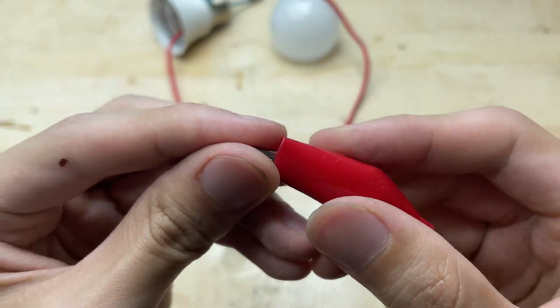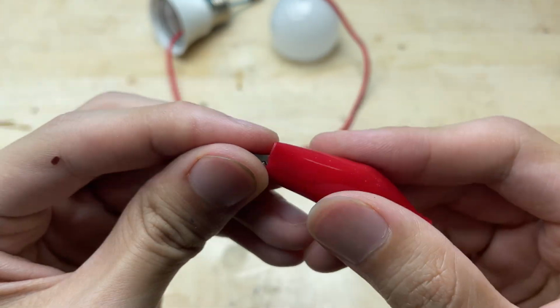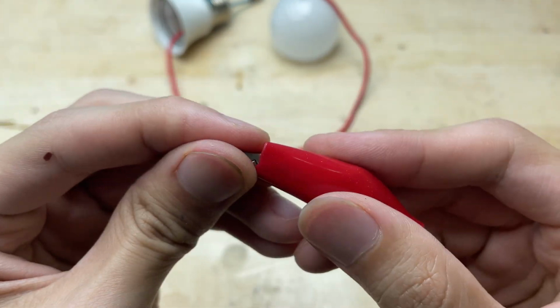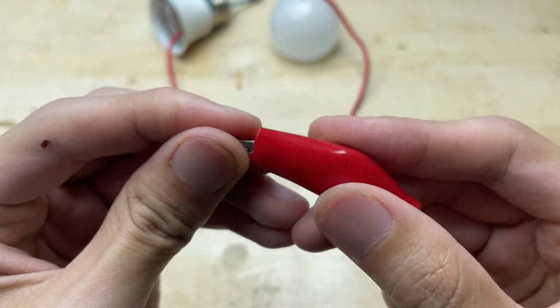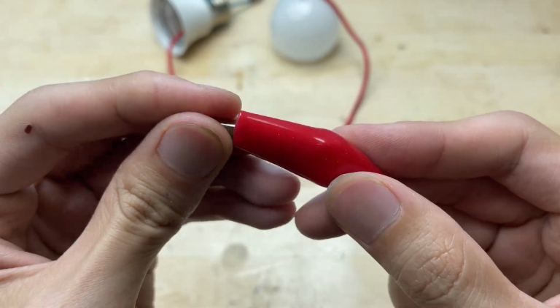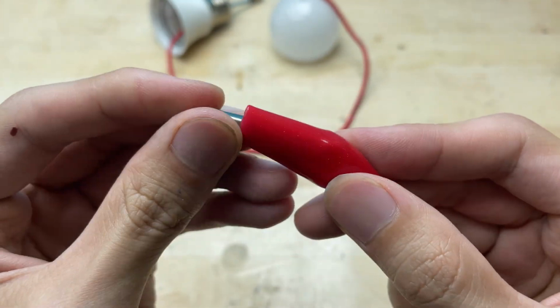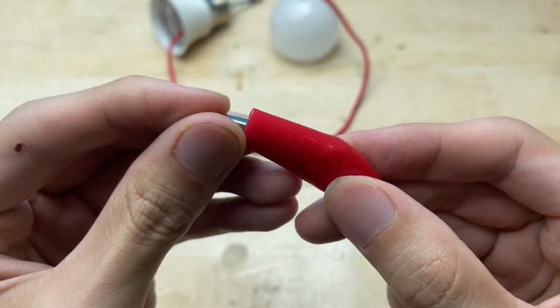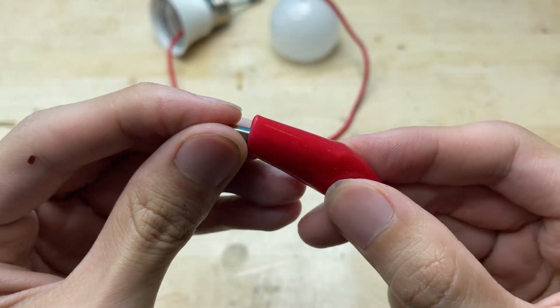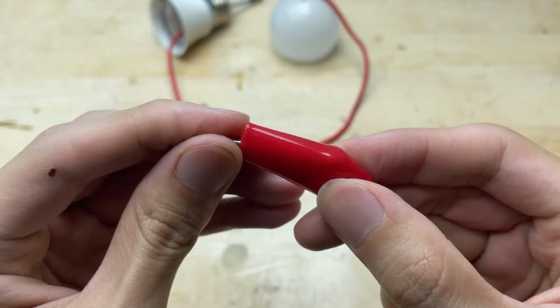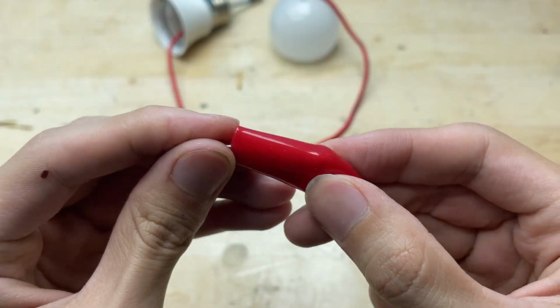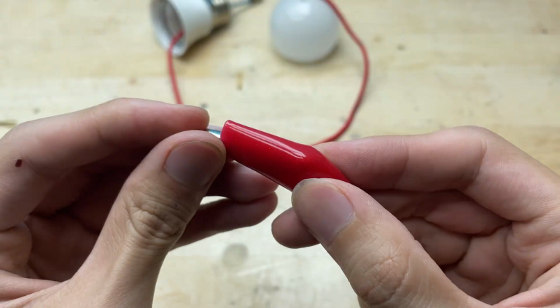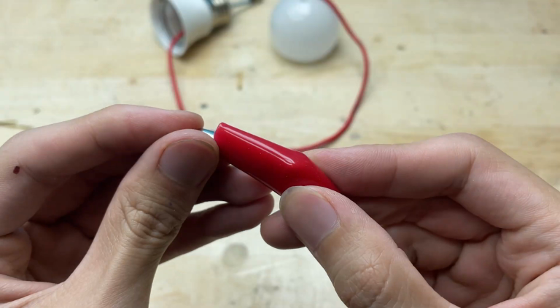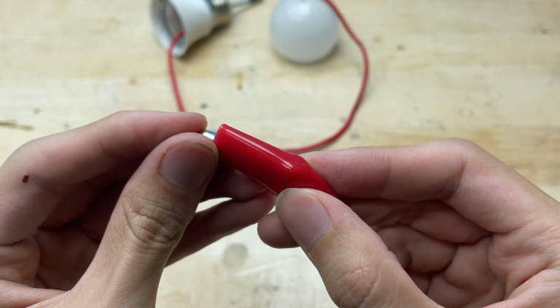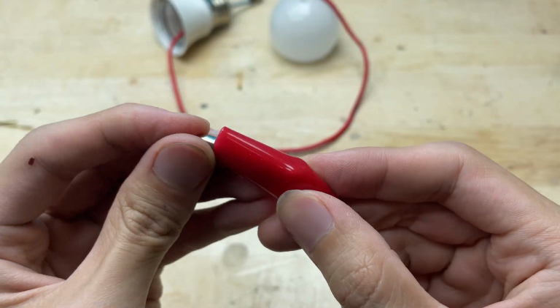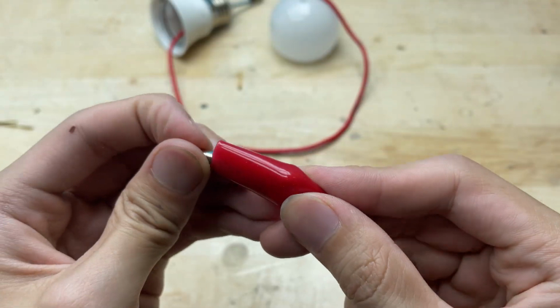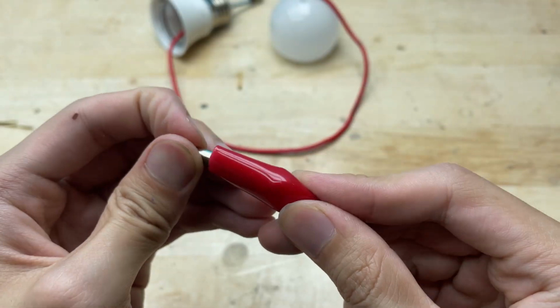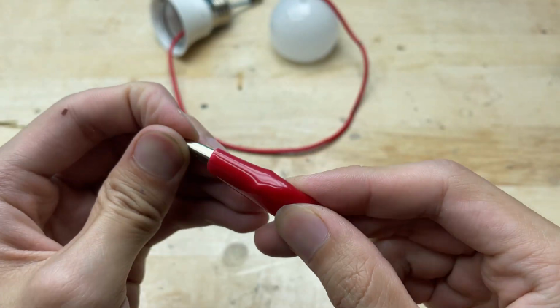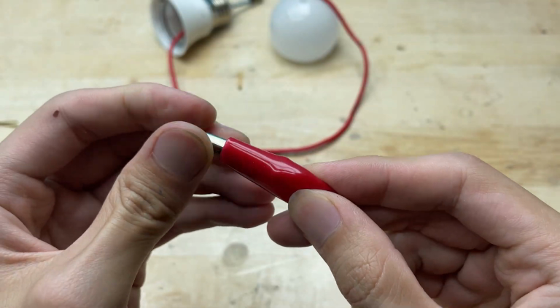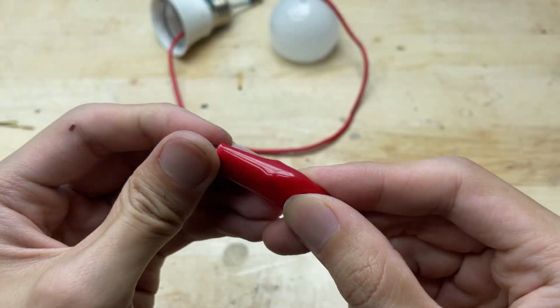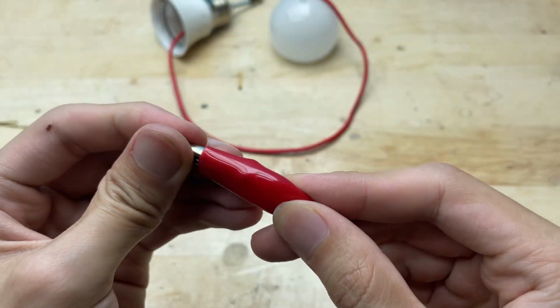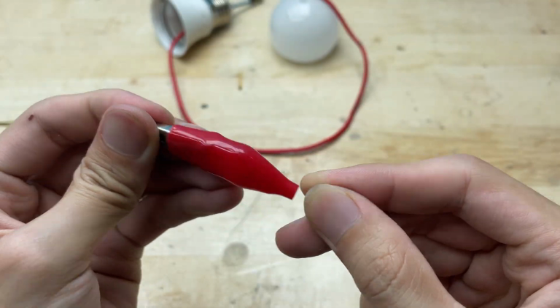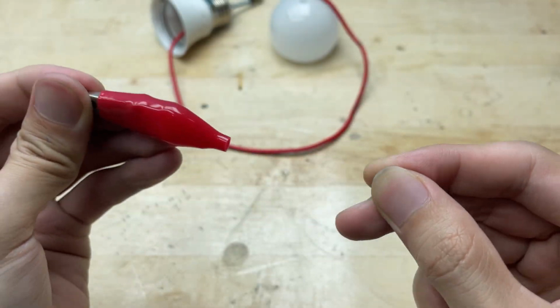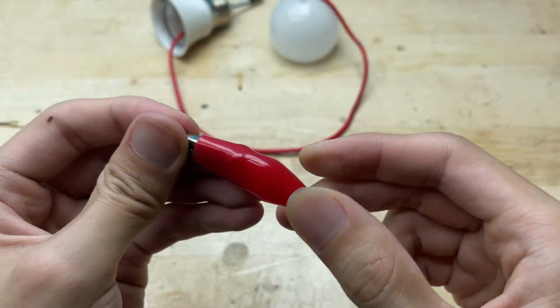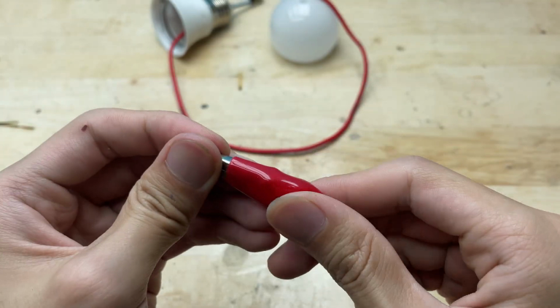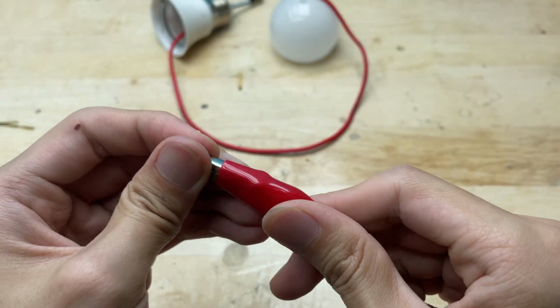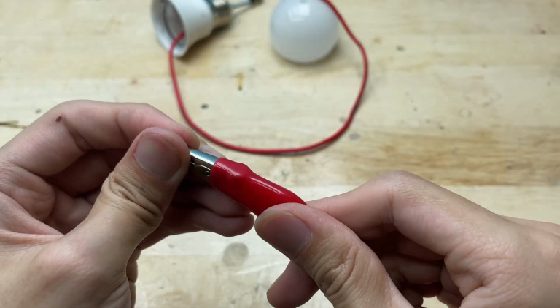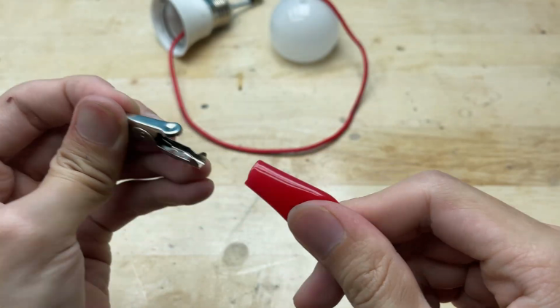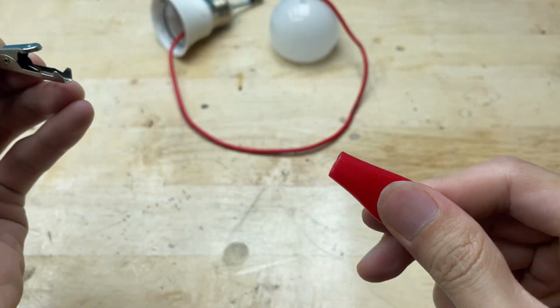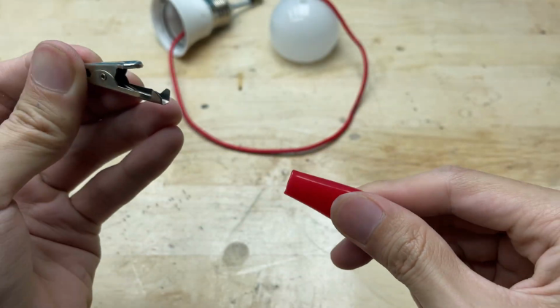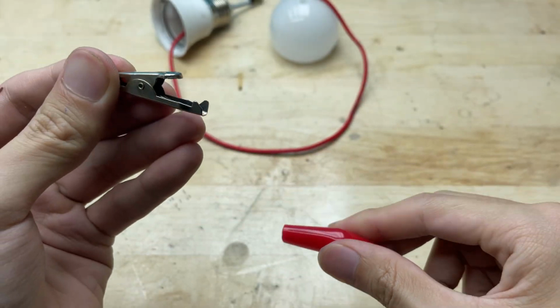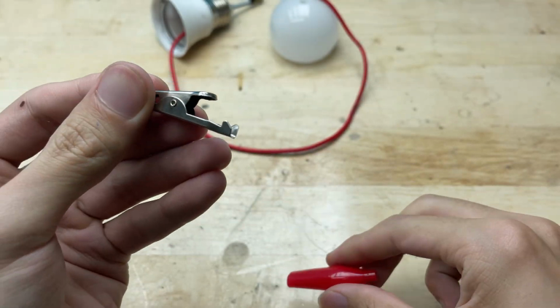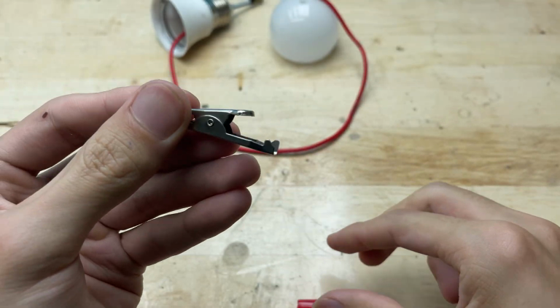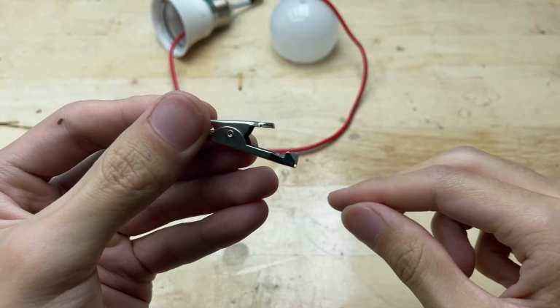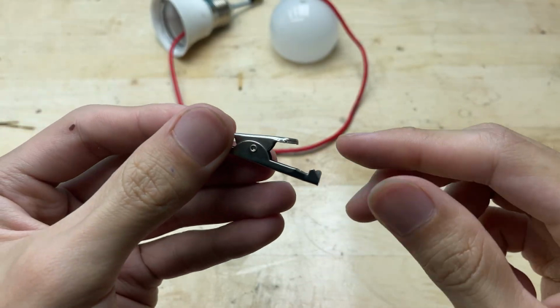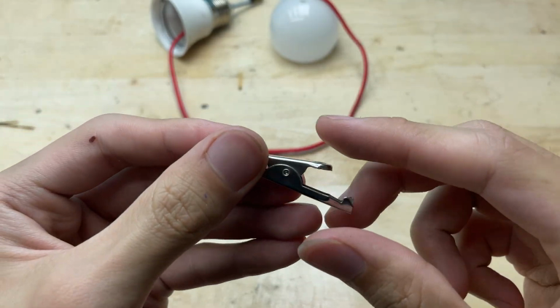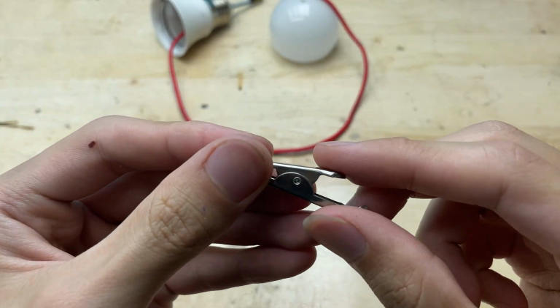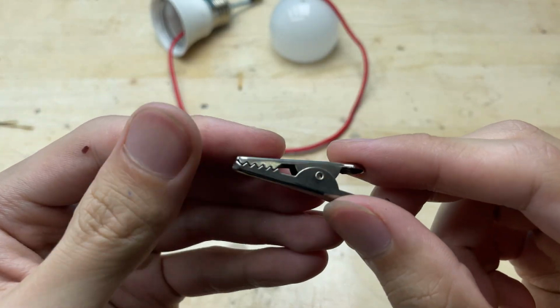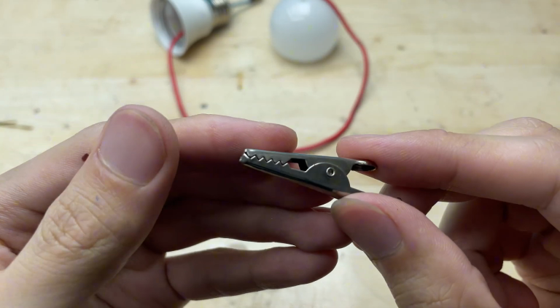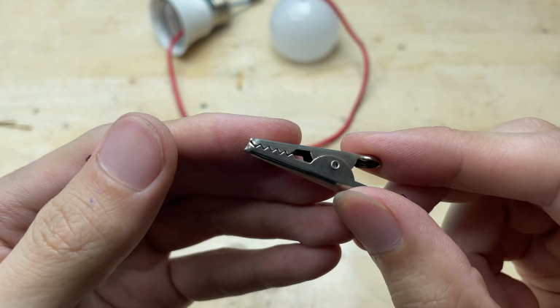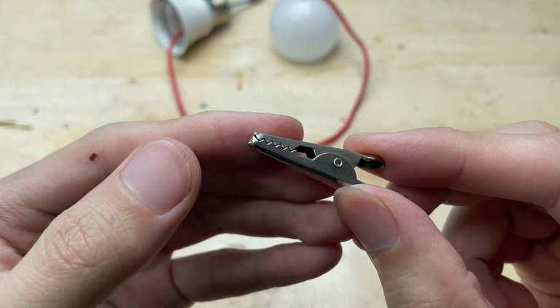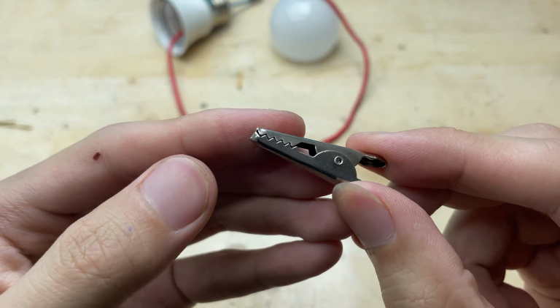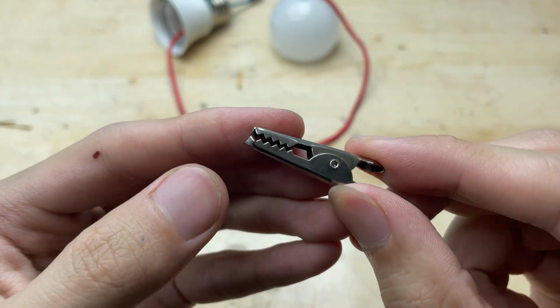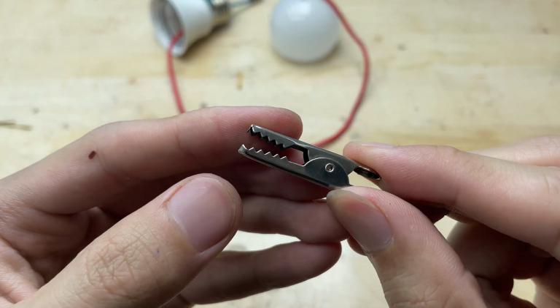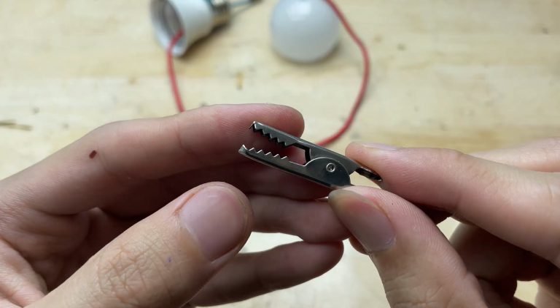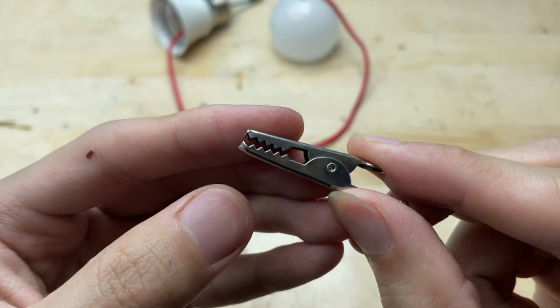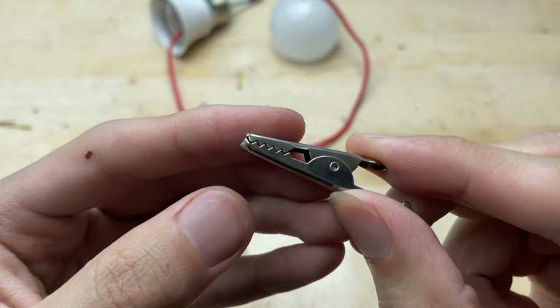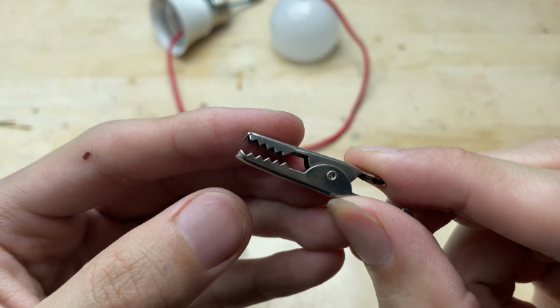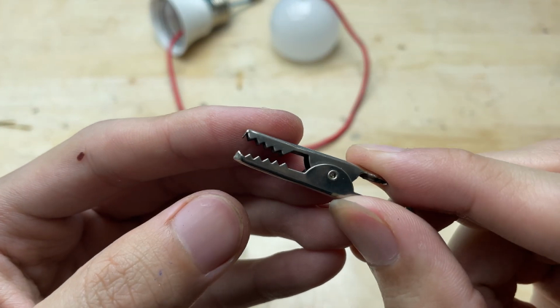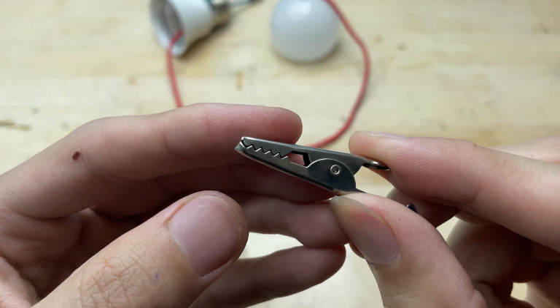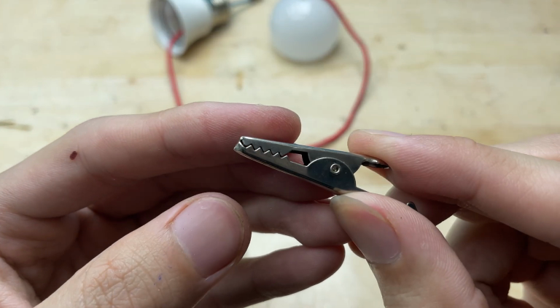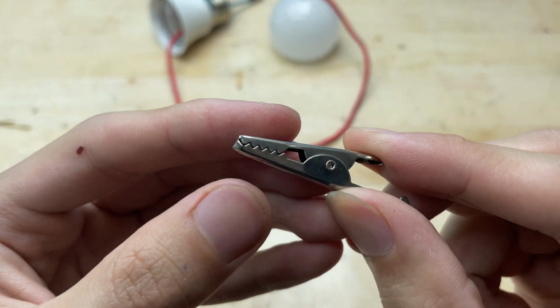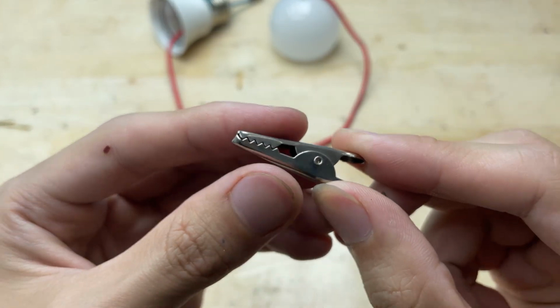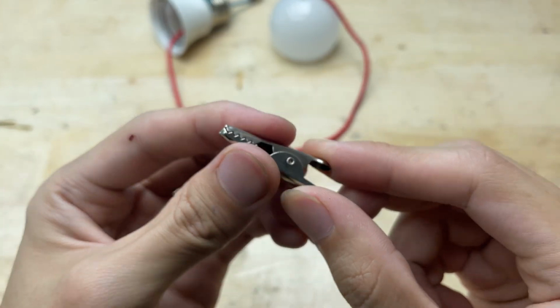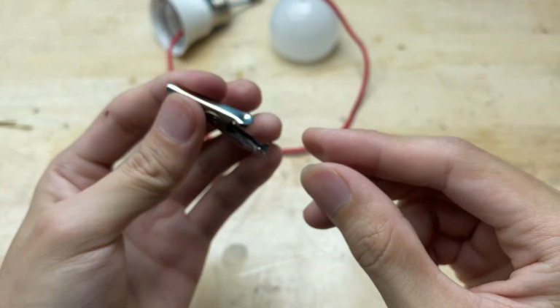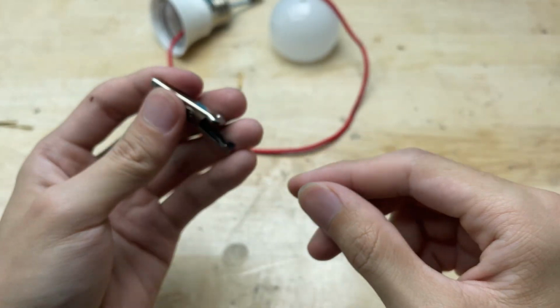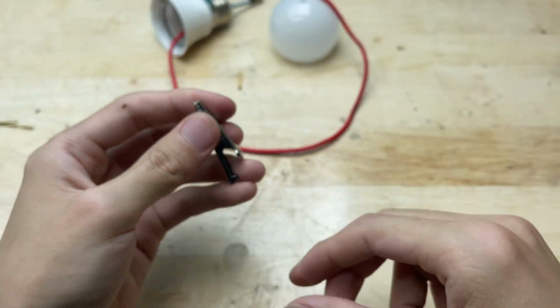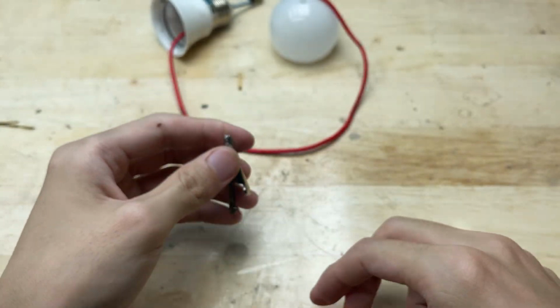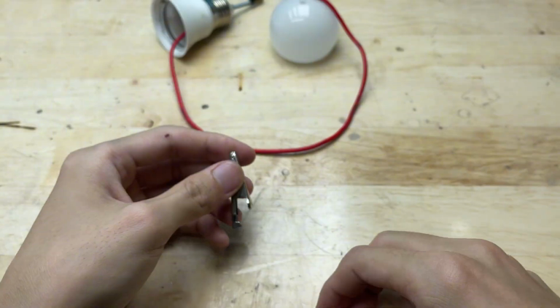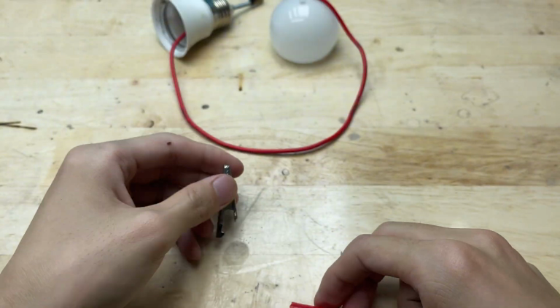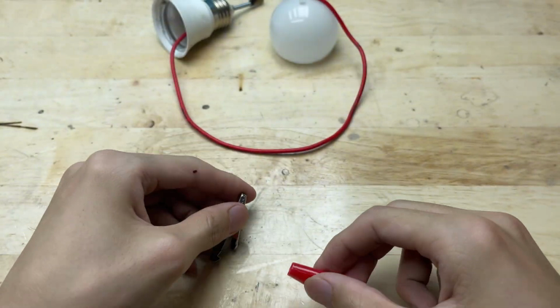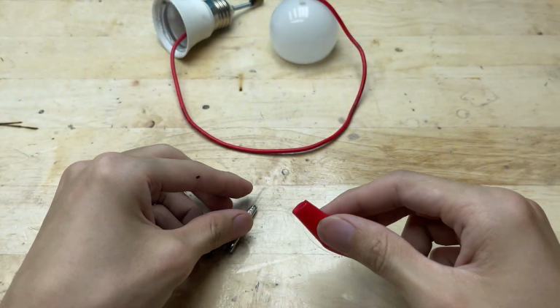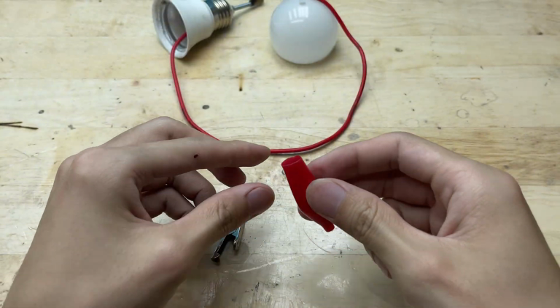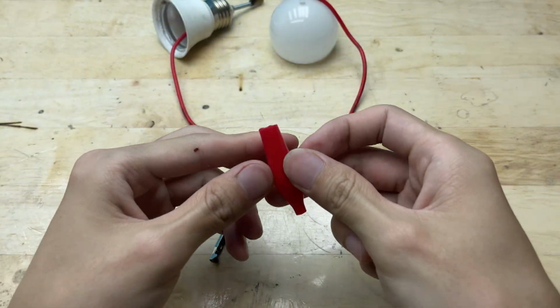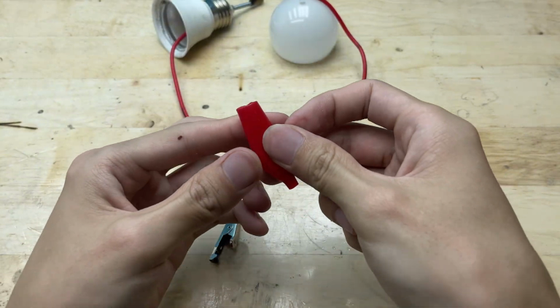I'm going to attach one end of the wire to a battery clamp, which will make it easier to connect and disconnect from the power supply.